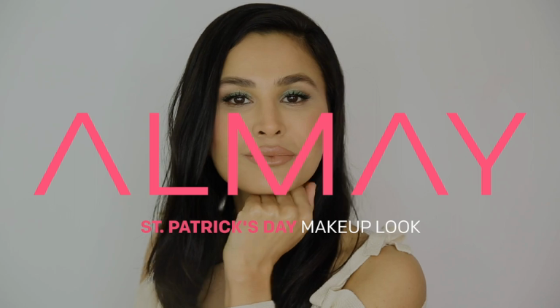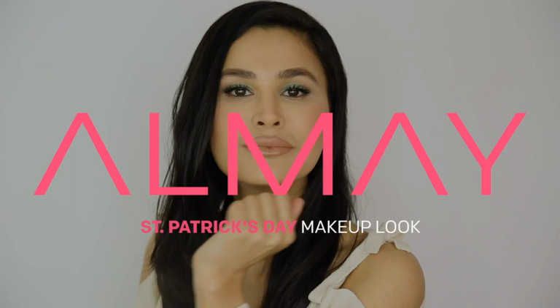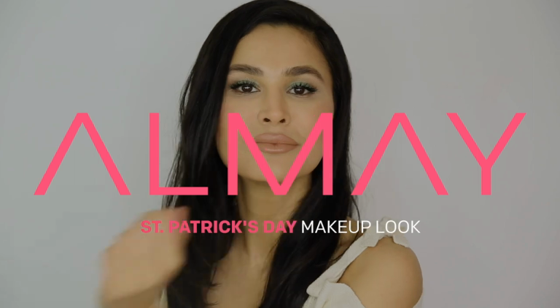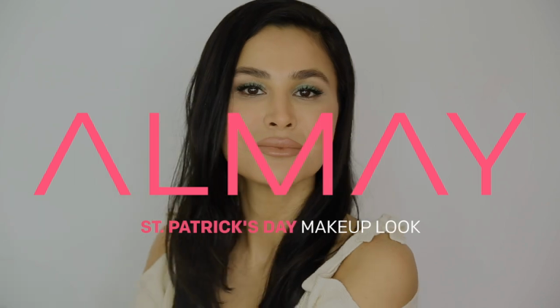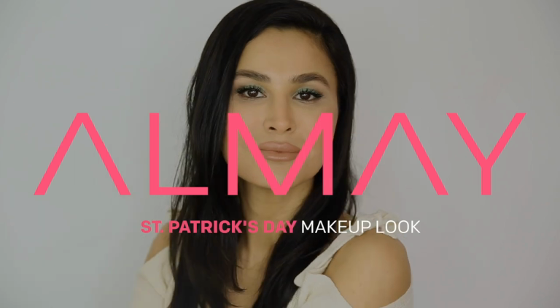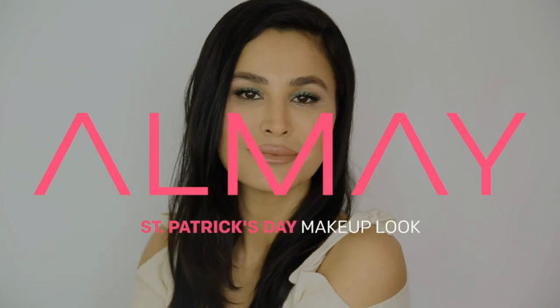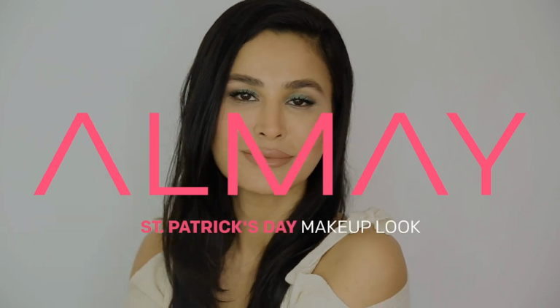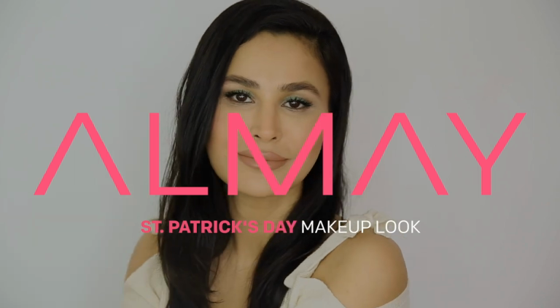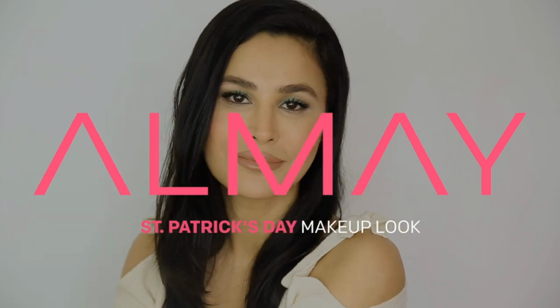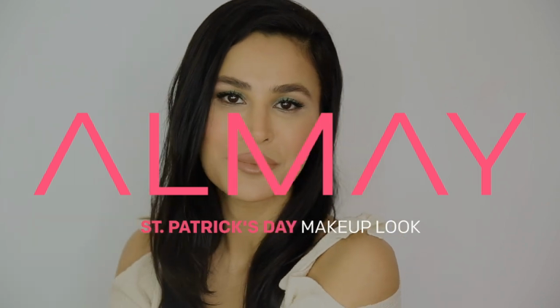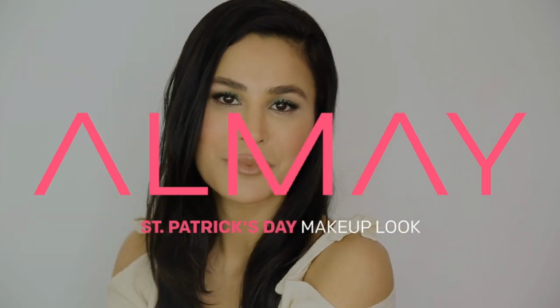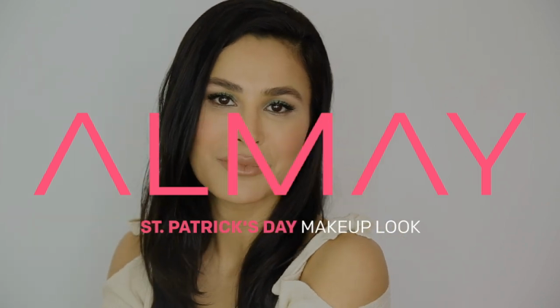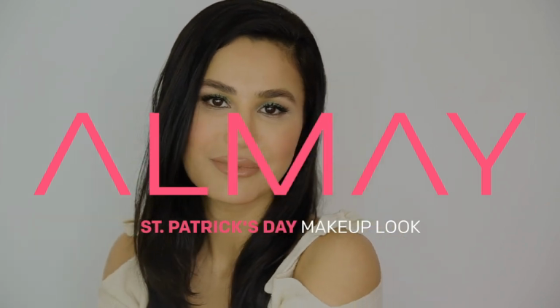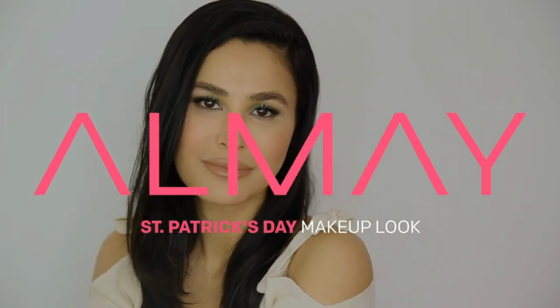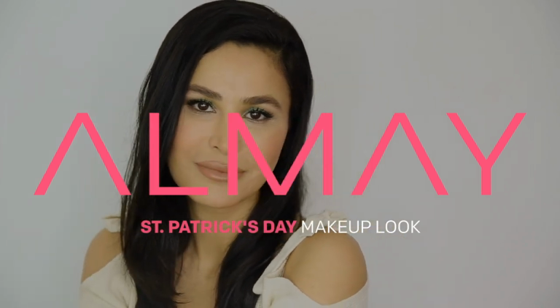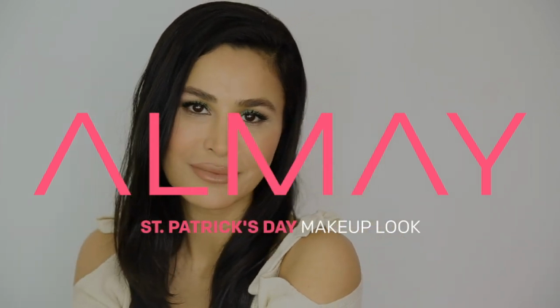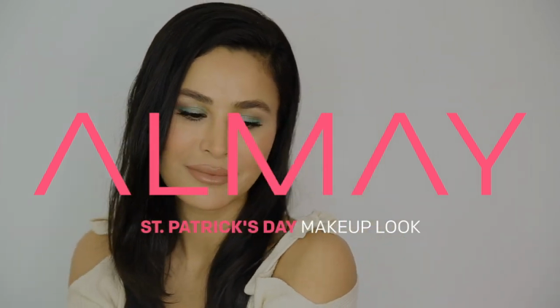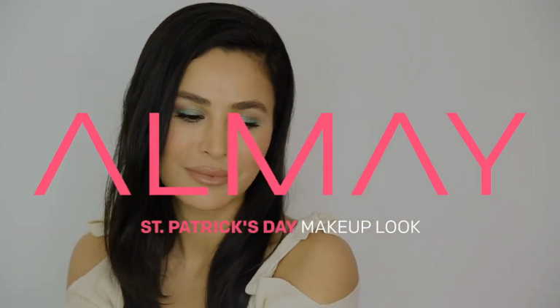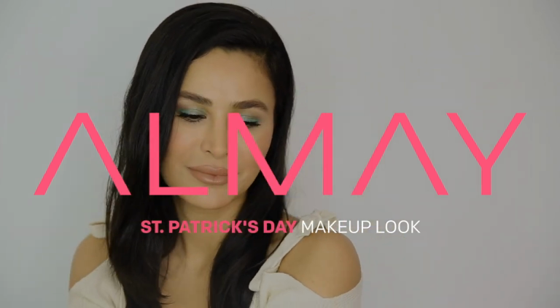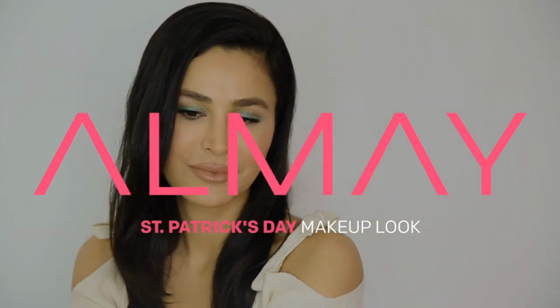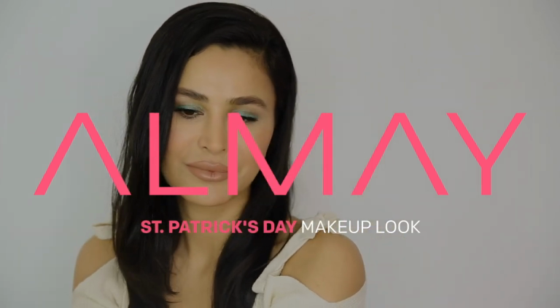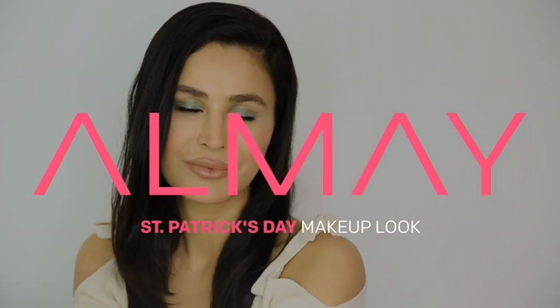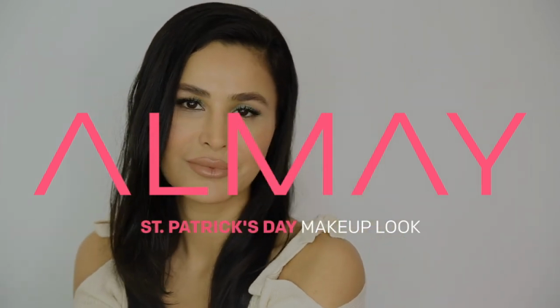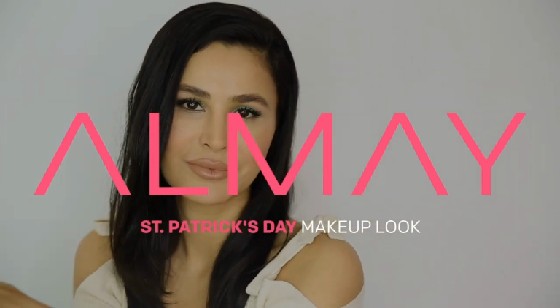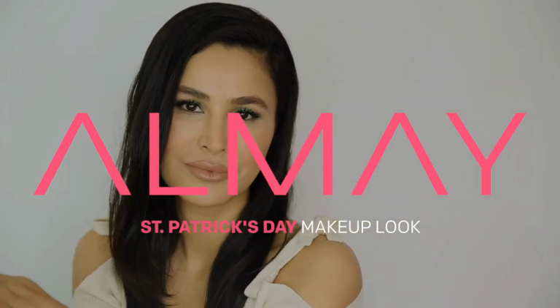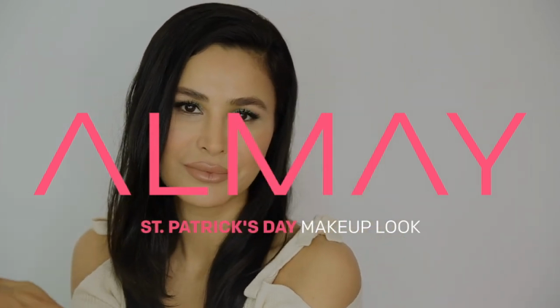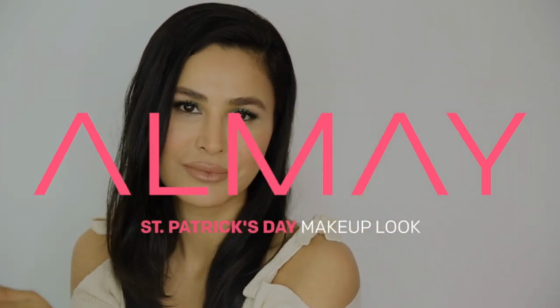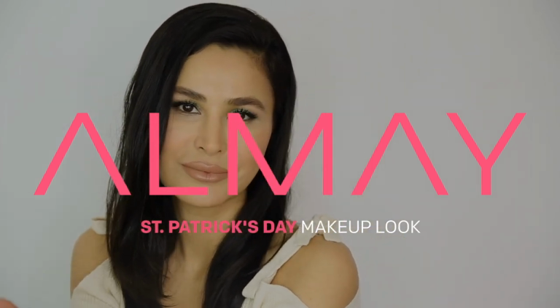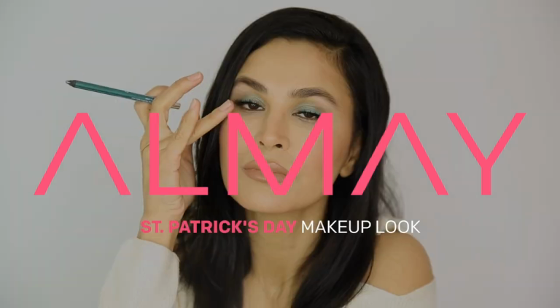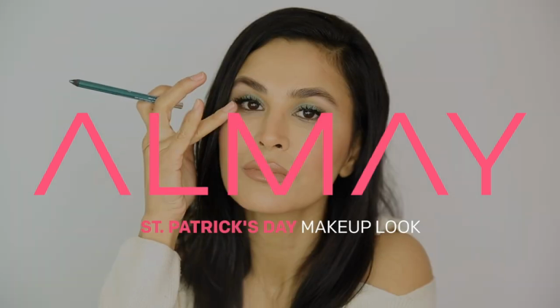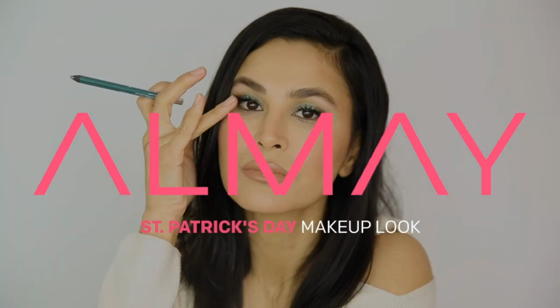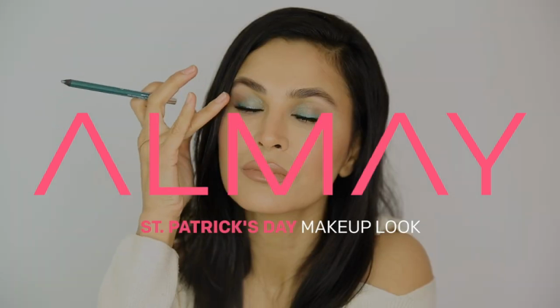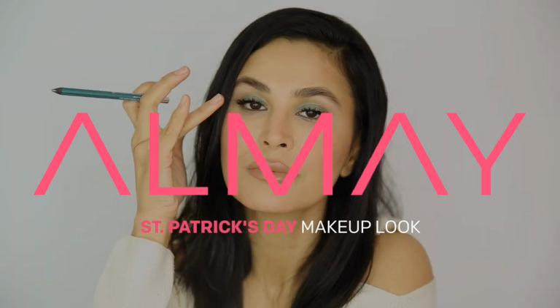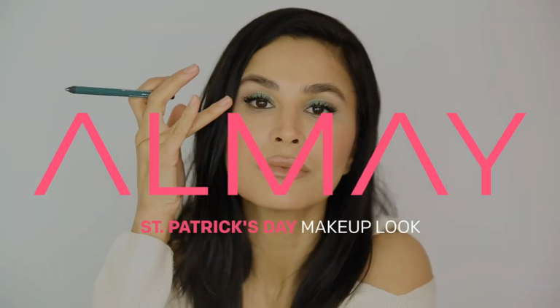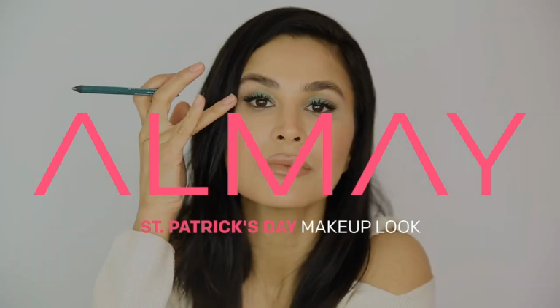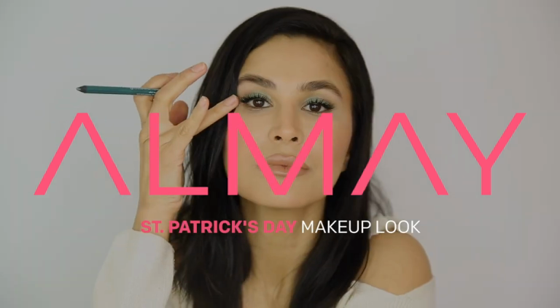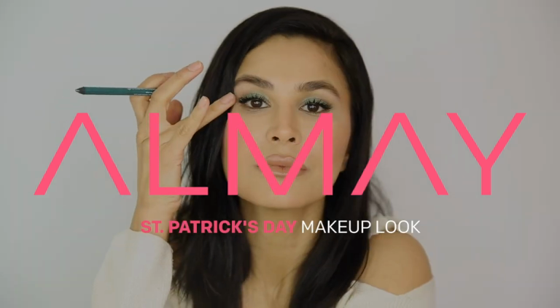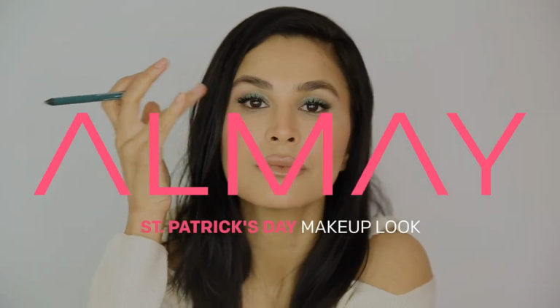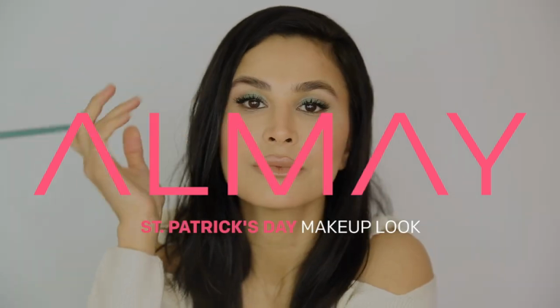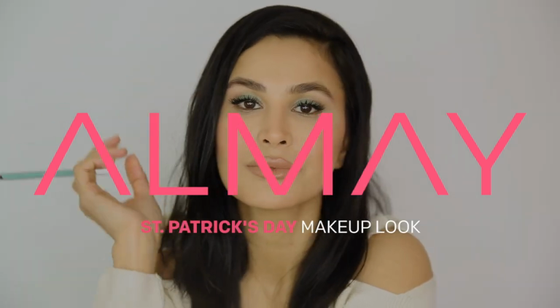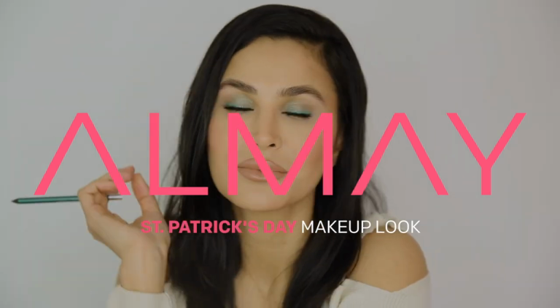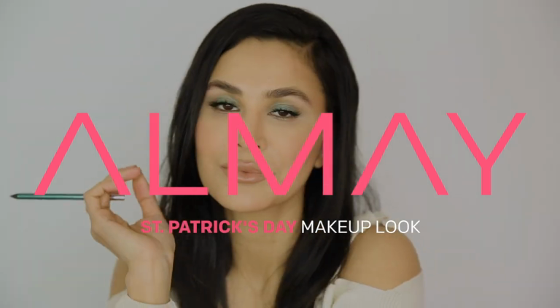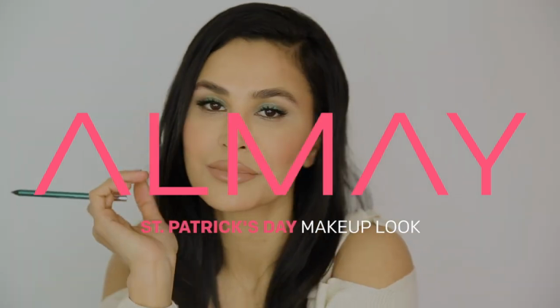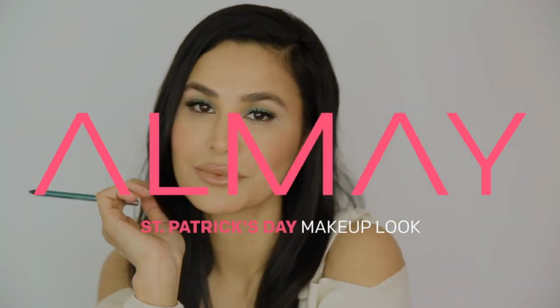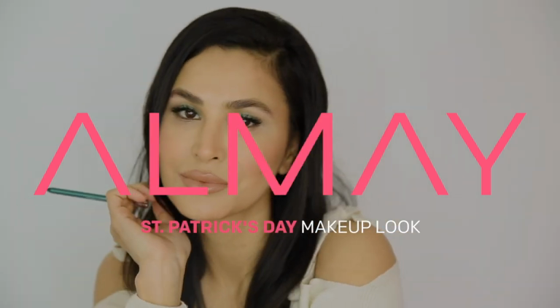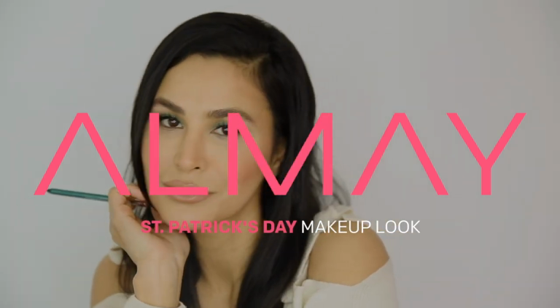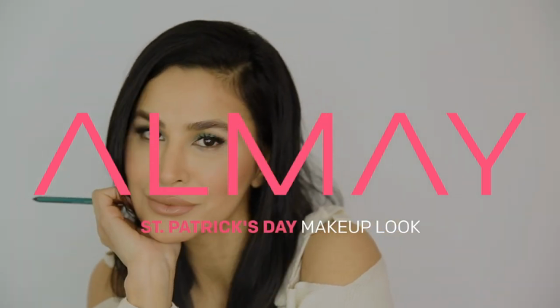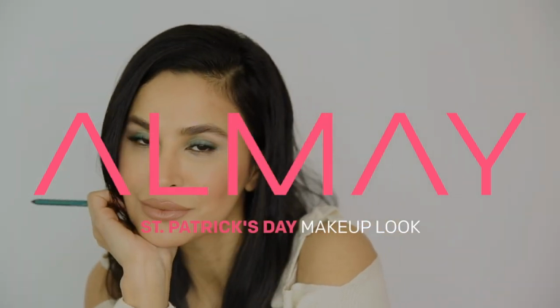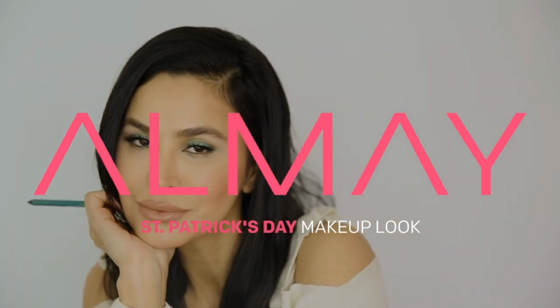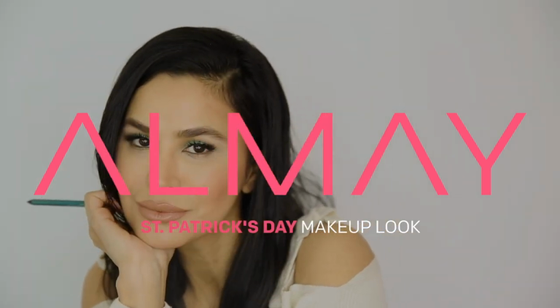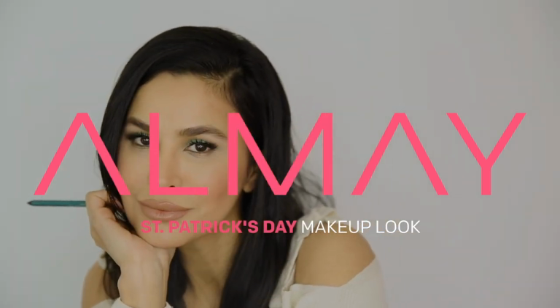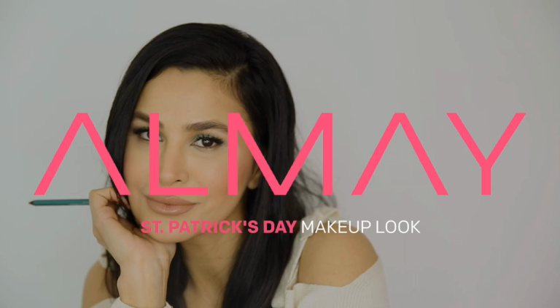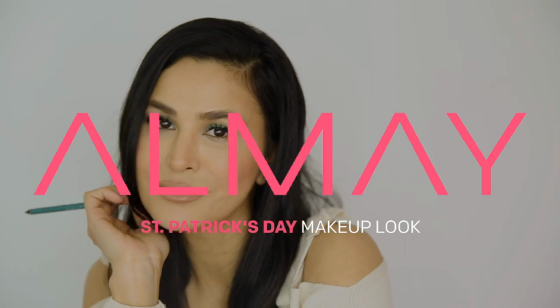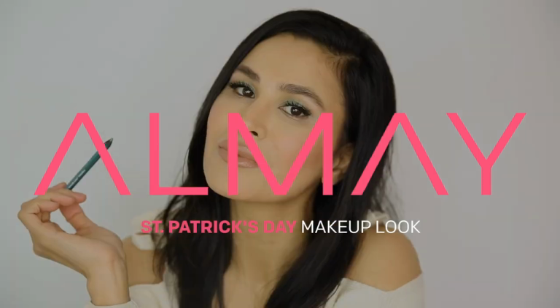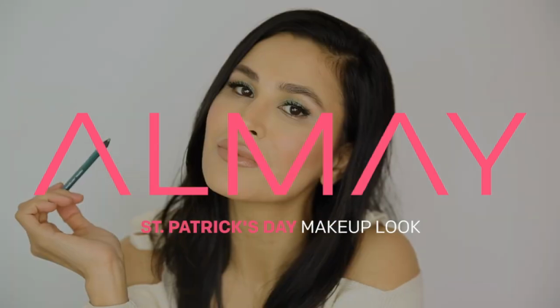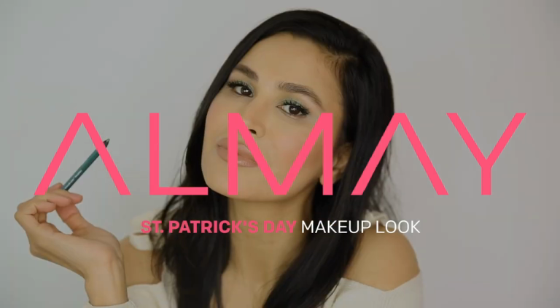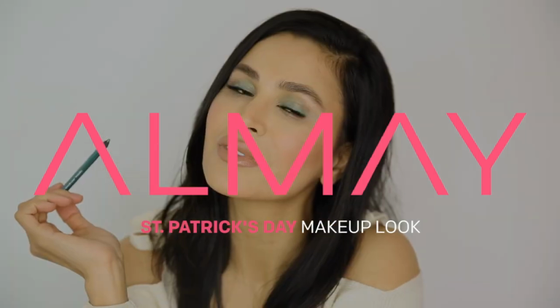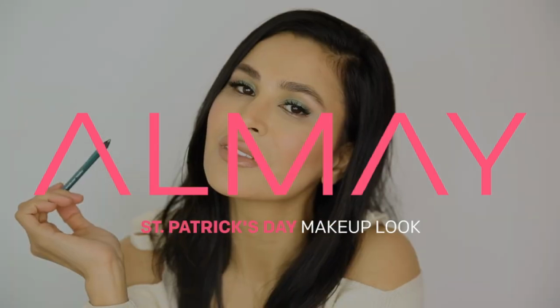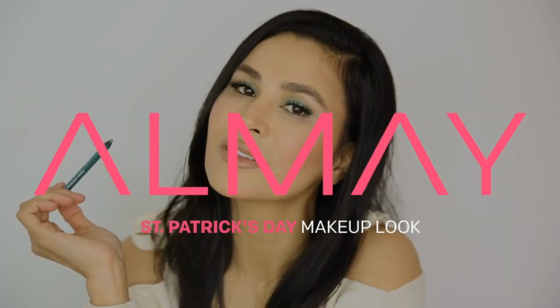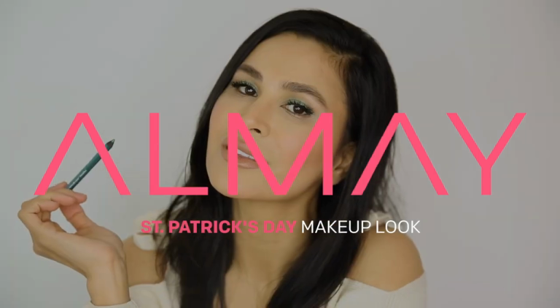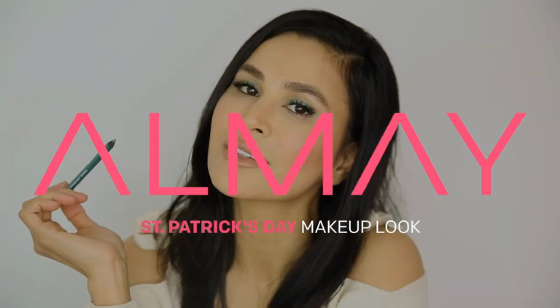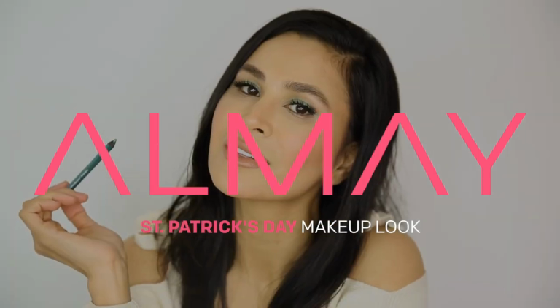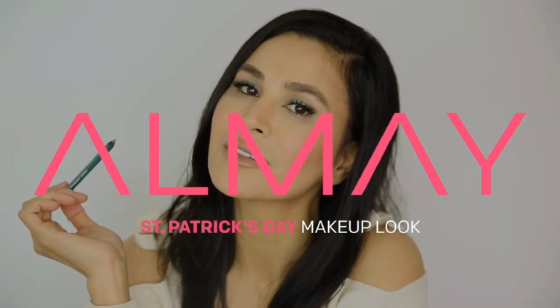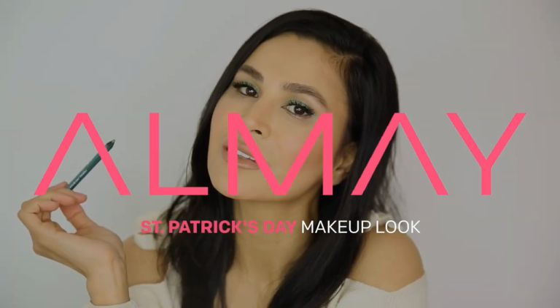Hi, I'm Kira Nasrat, Almay's global makeup artist, and today we're celebrating St. Patrick's Day with this makeup look.